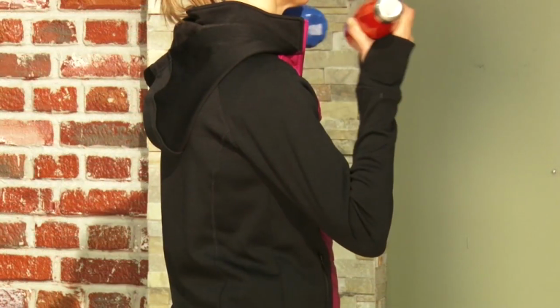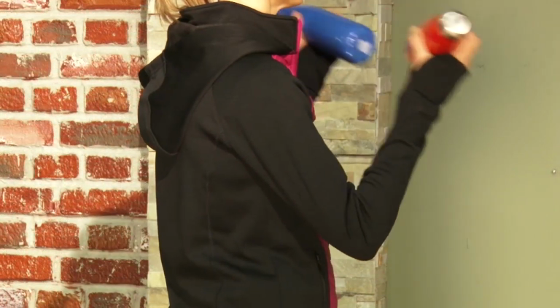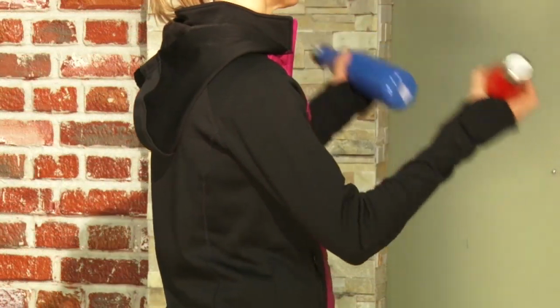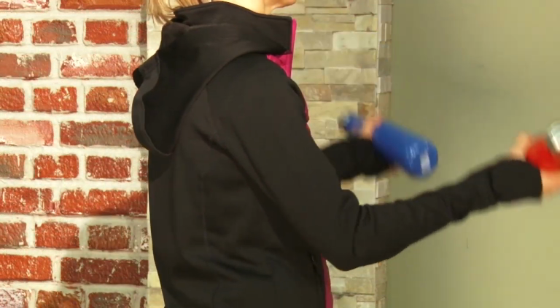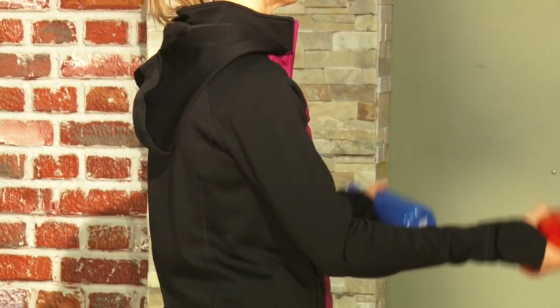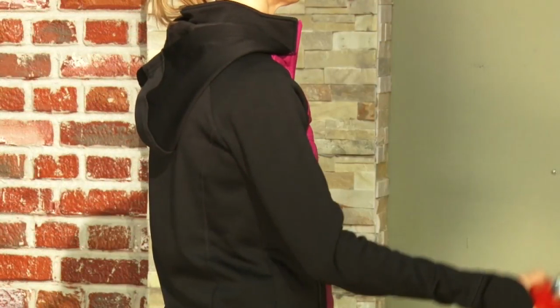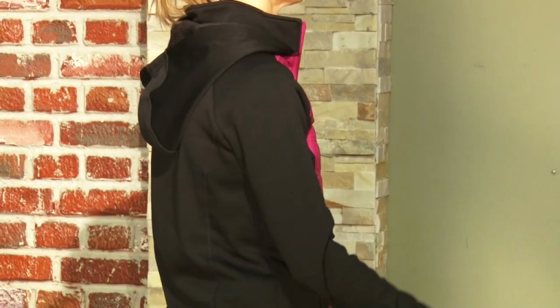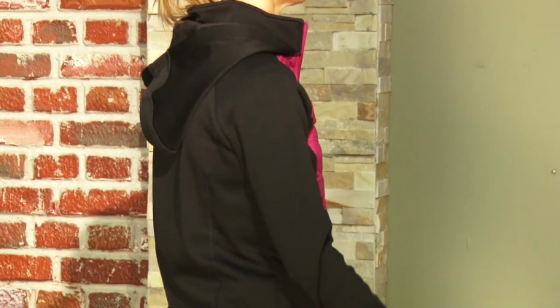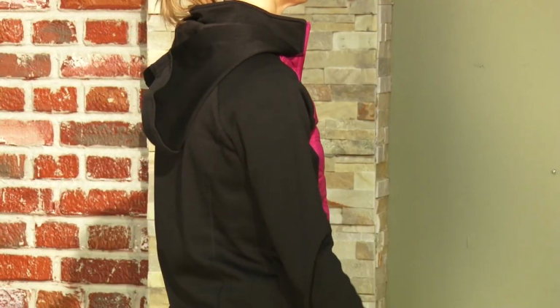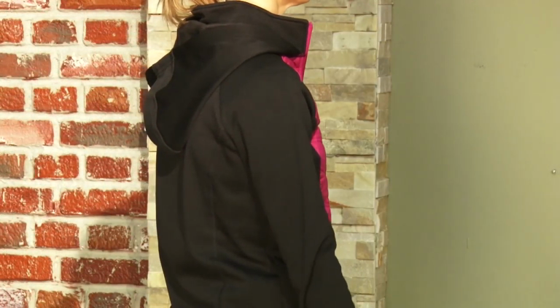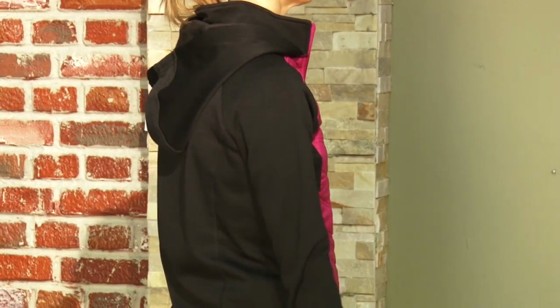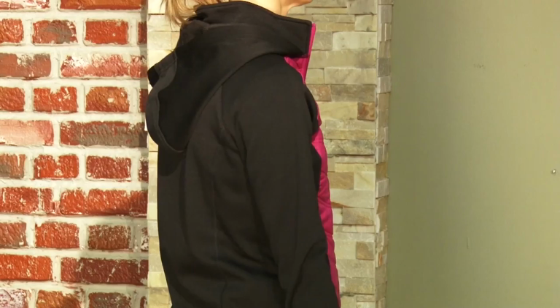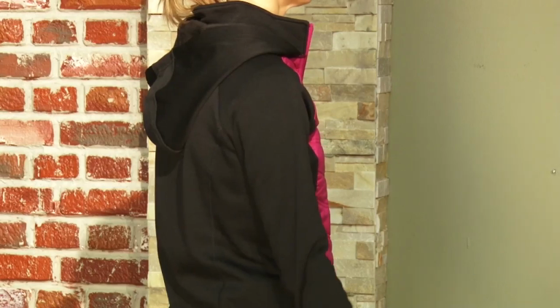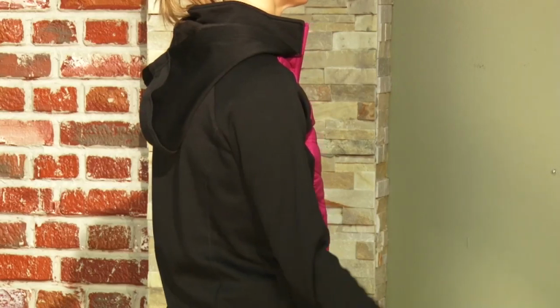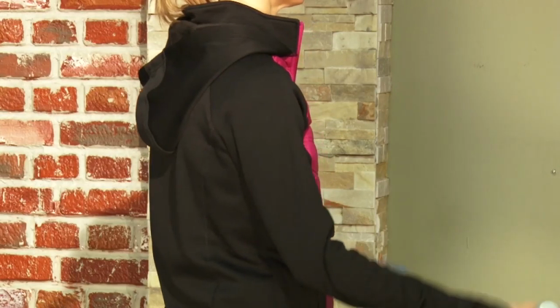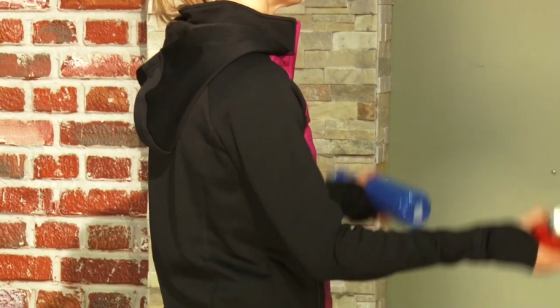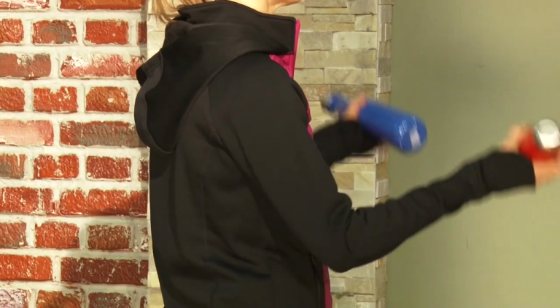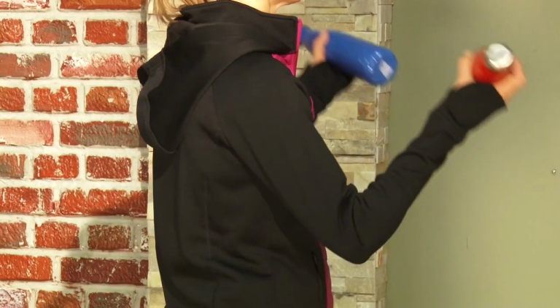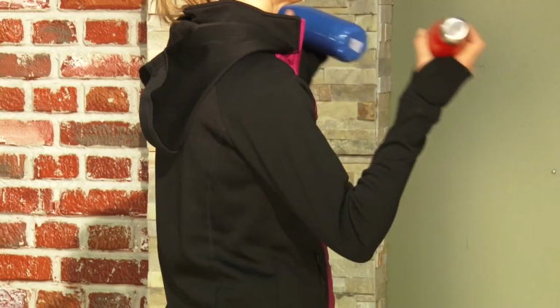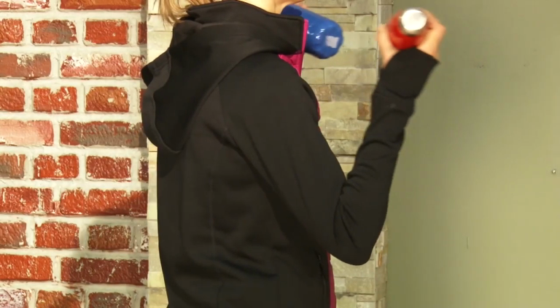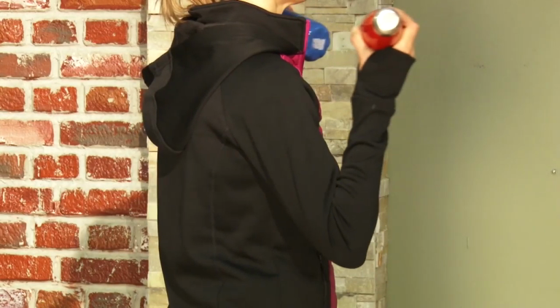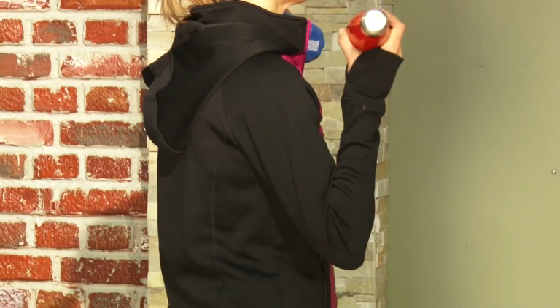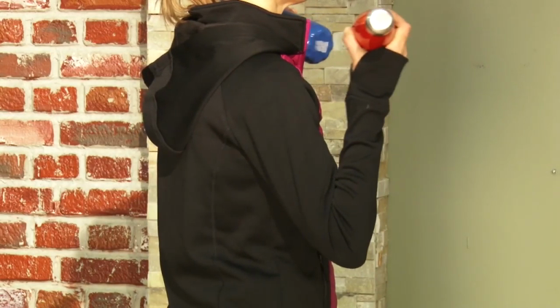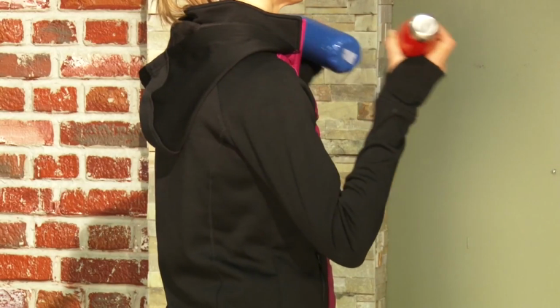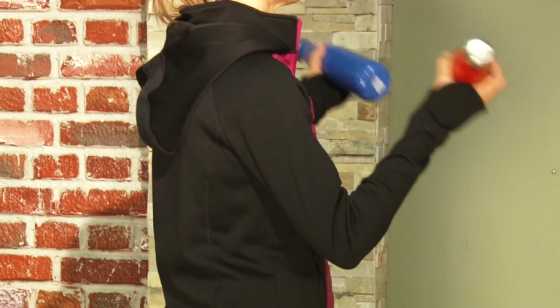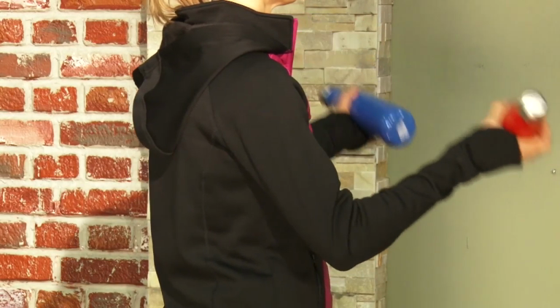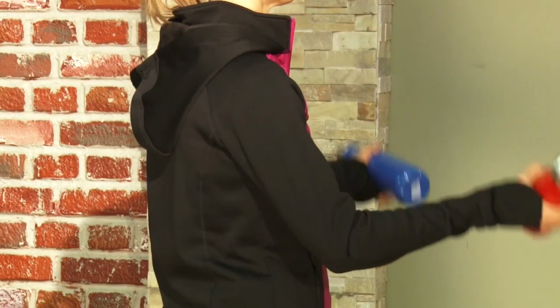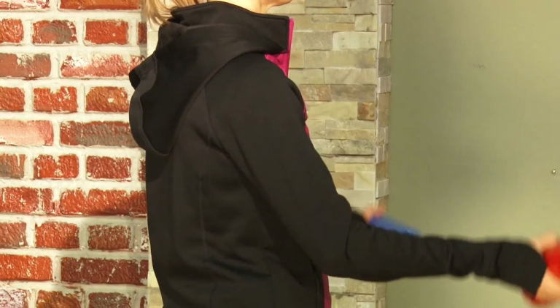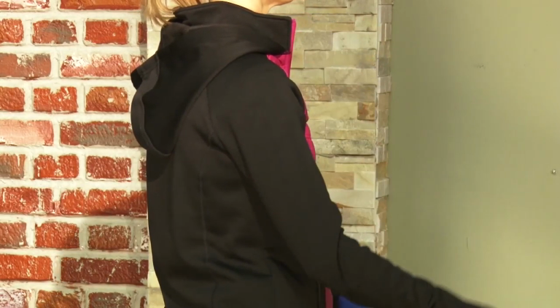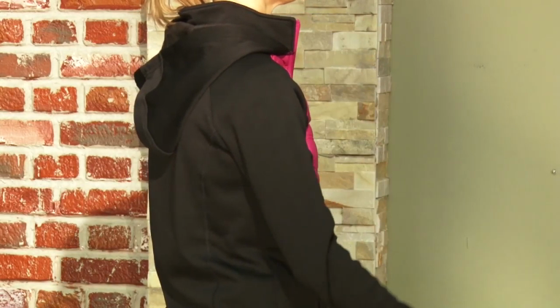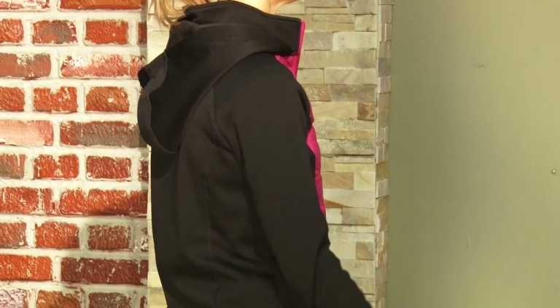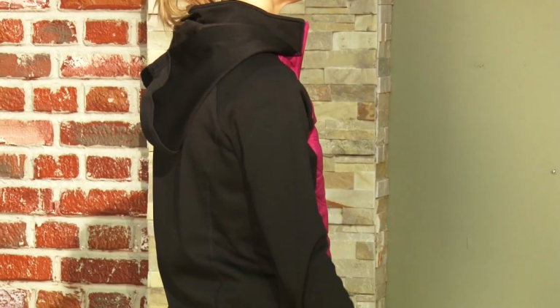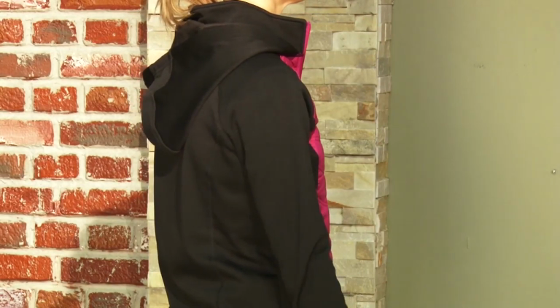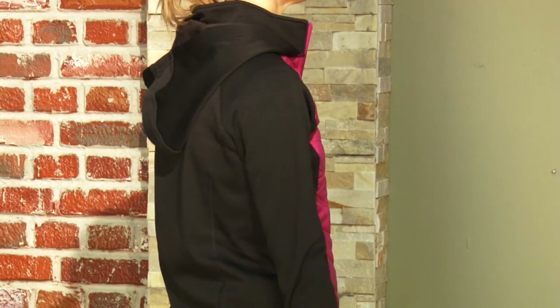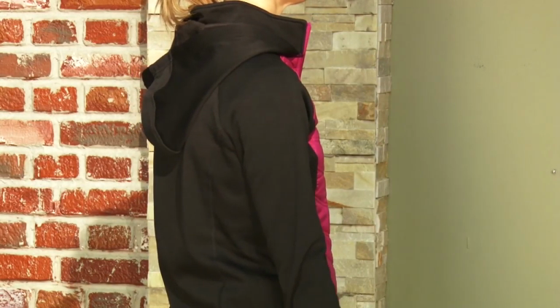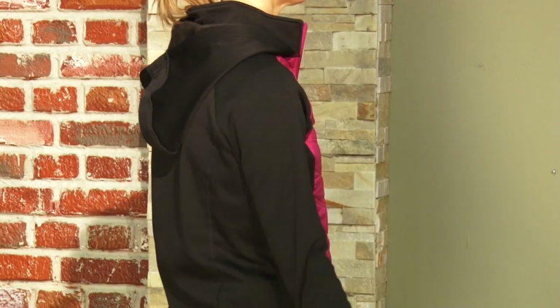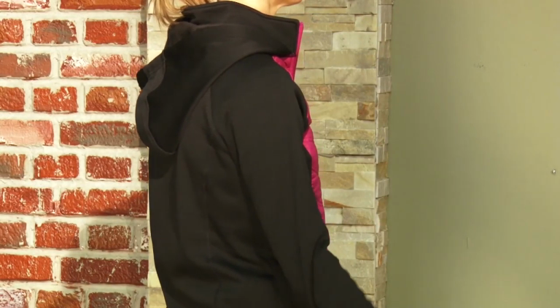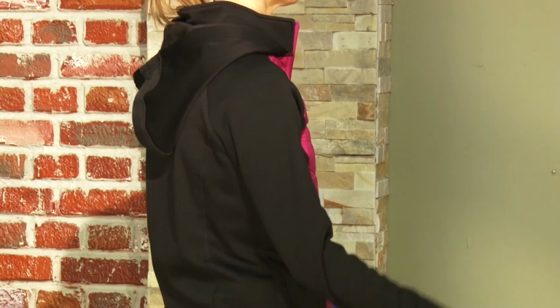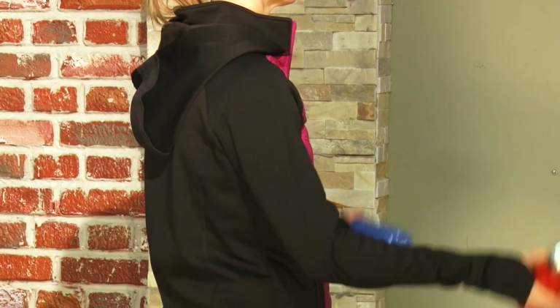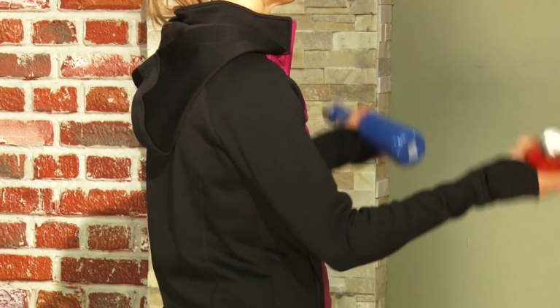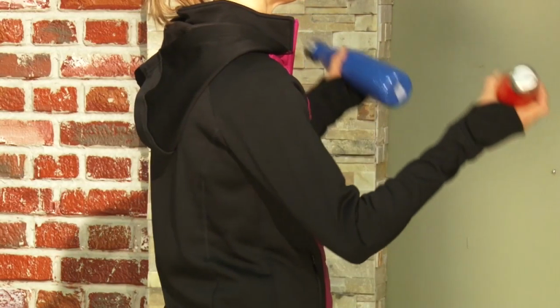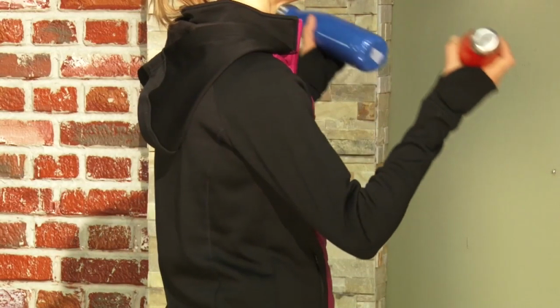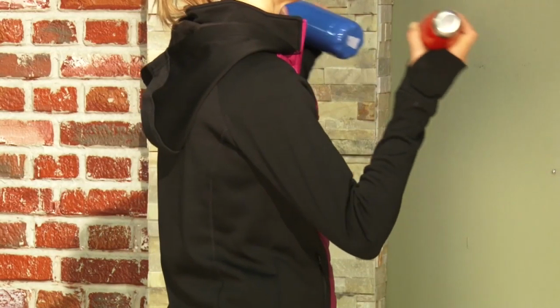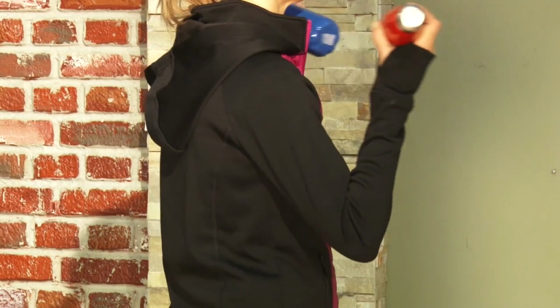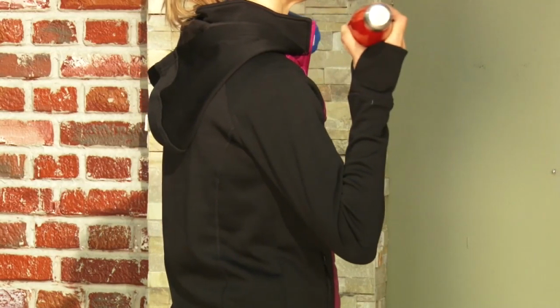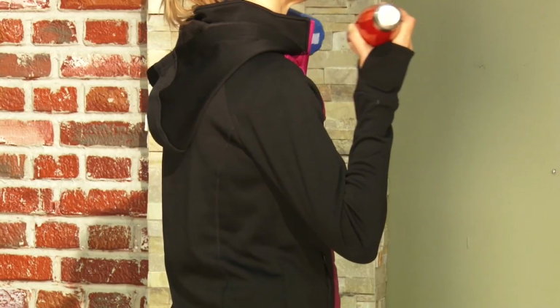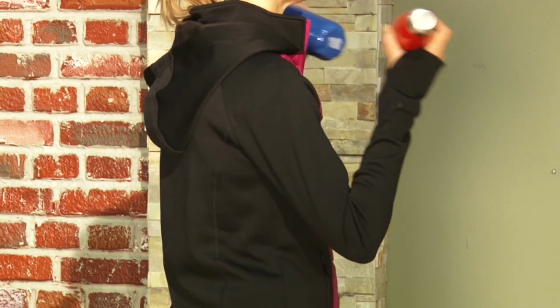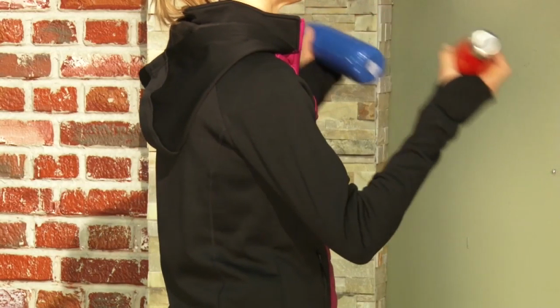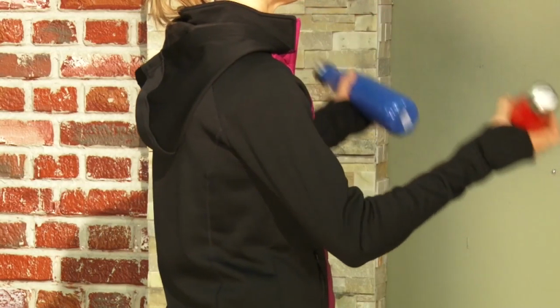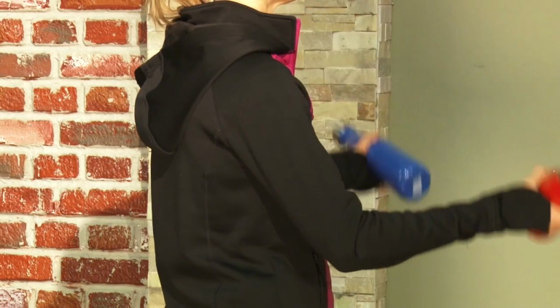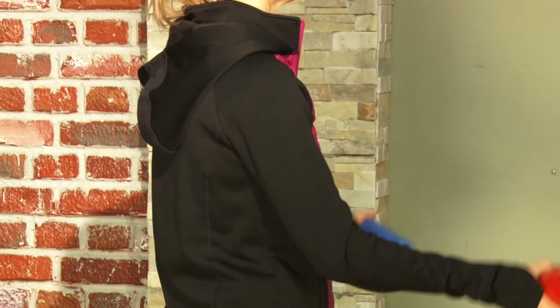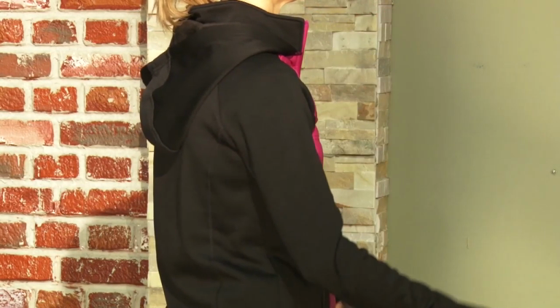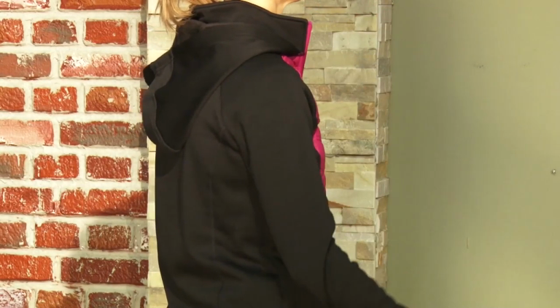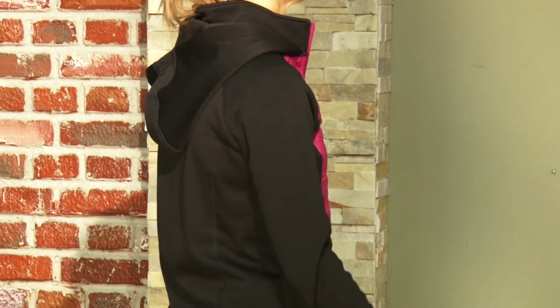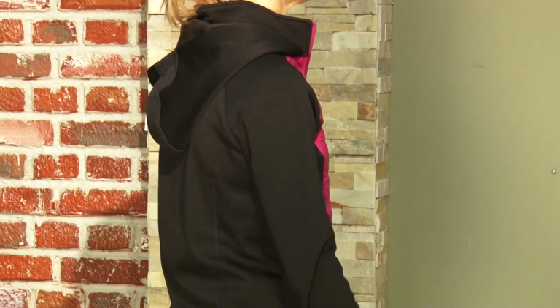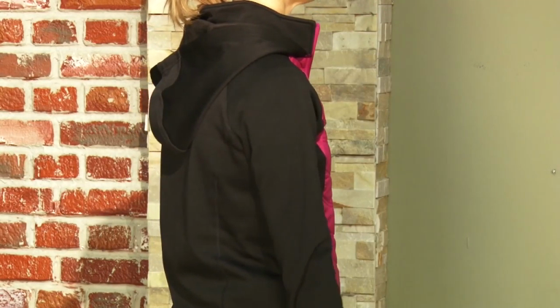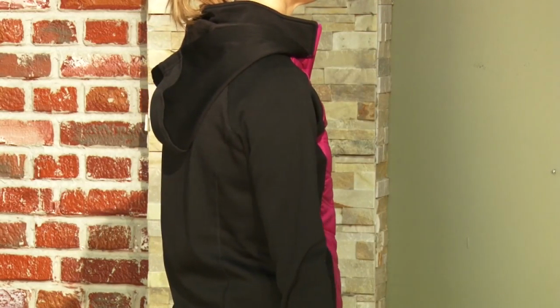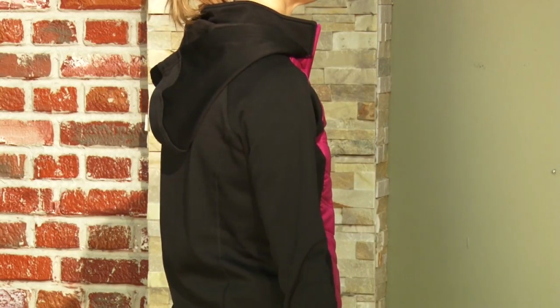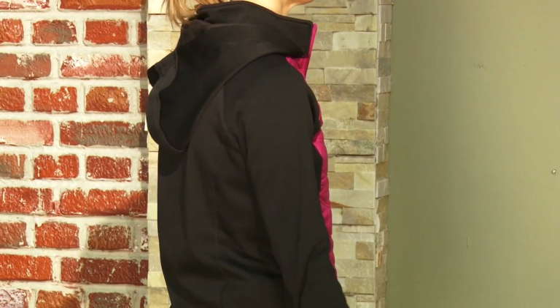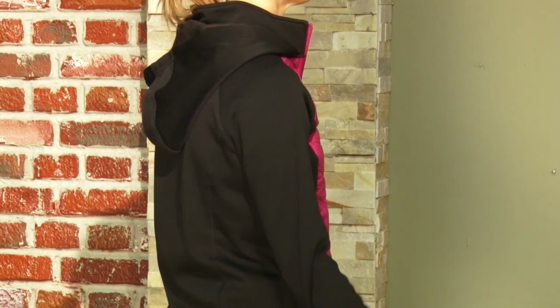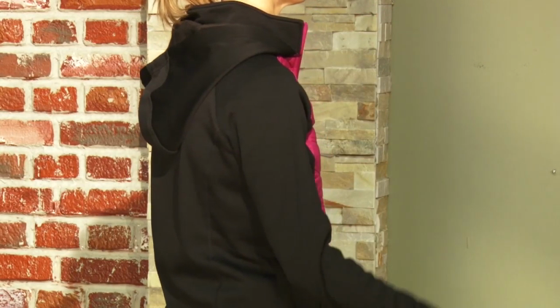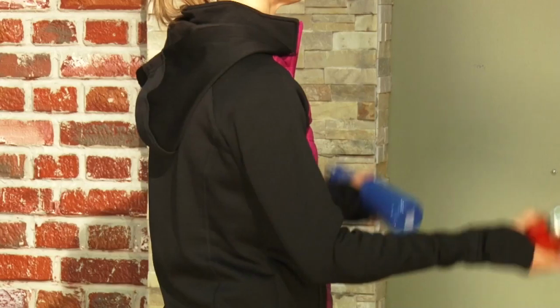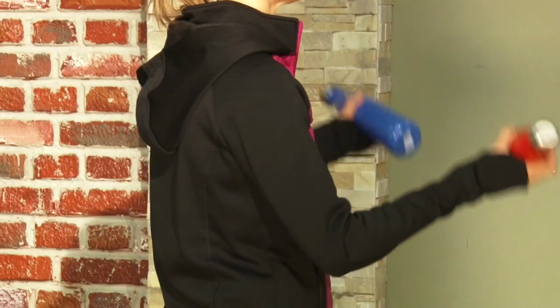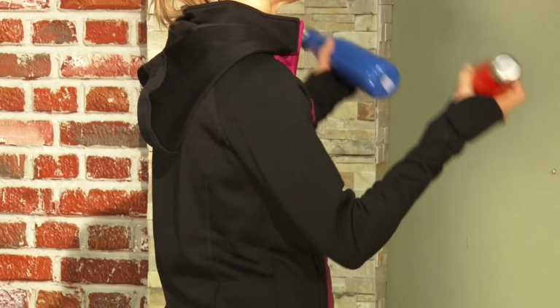Watch here as Jennifer's arm goes up and down. Notice the elbow — how the elbow stays close to the body.